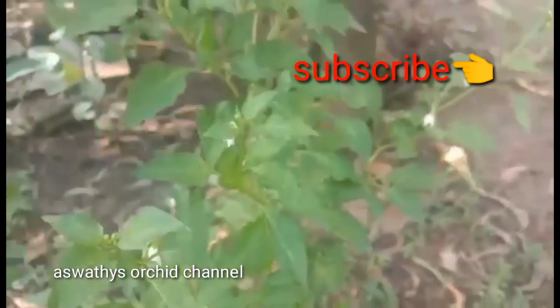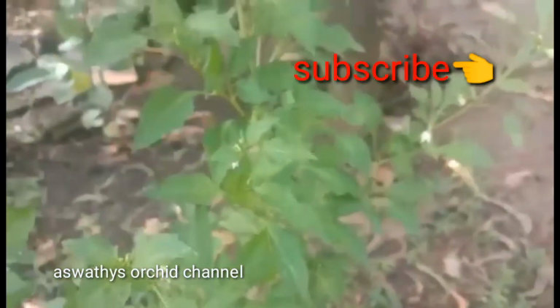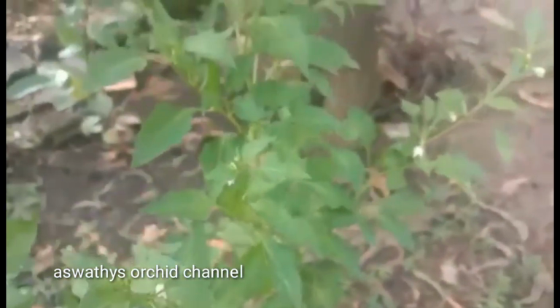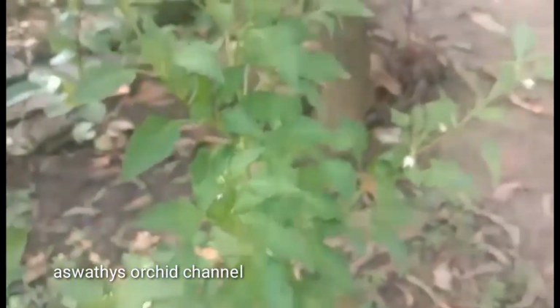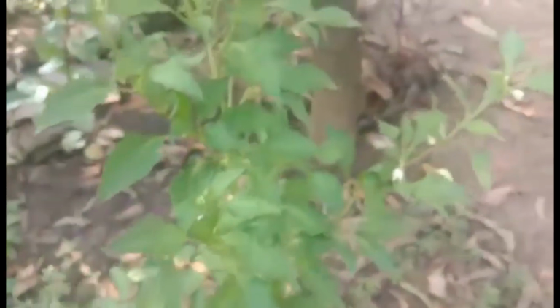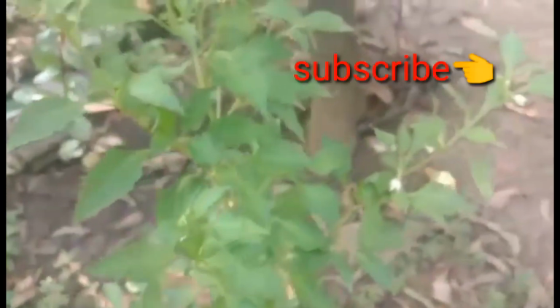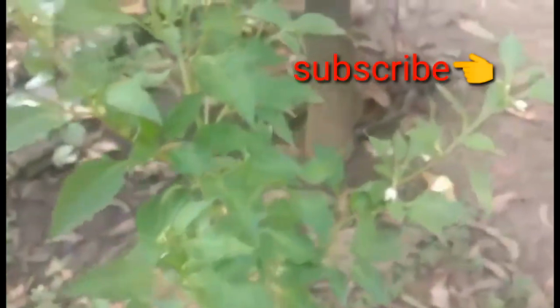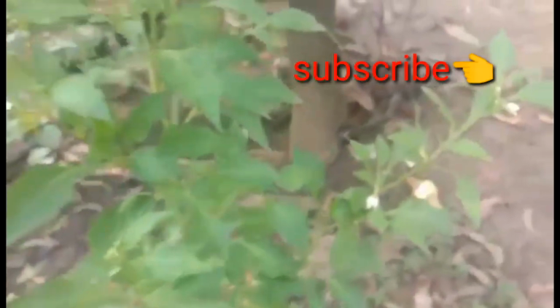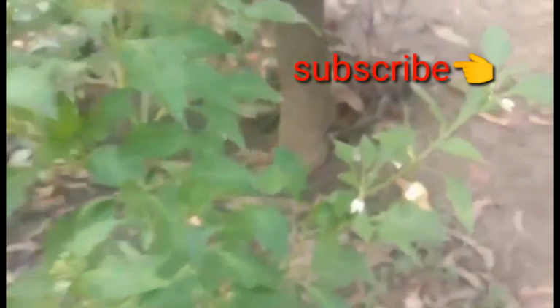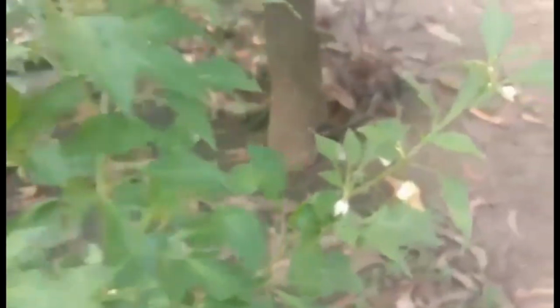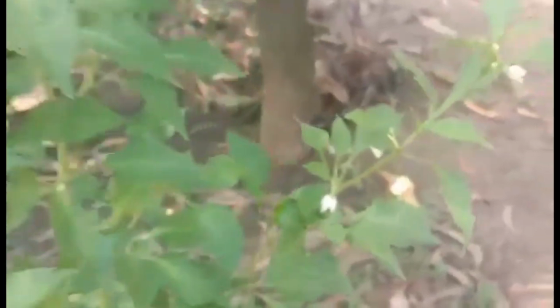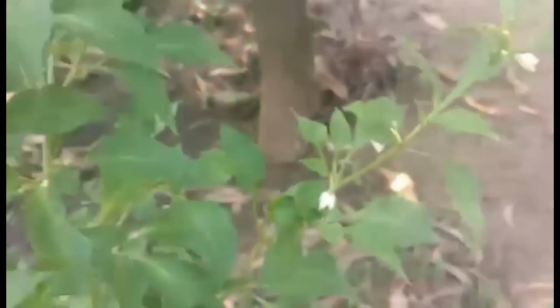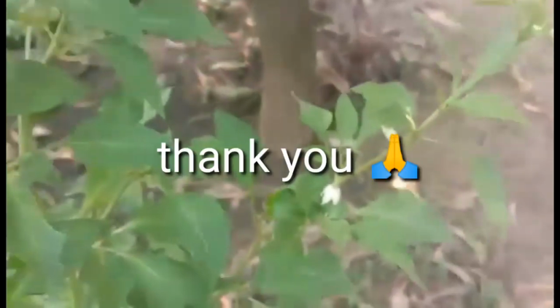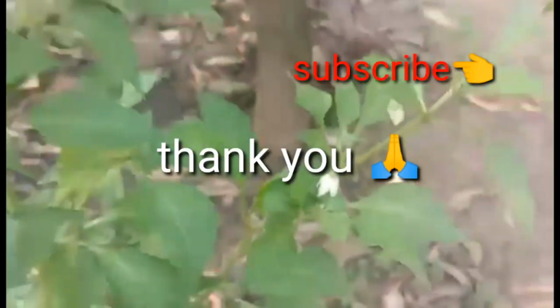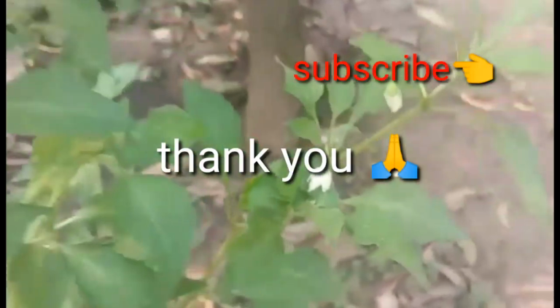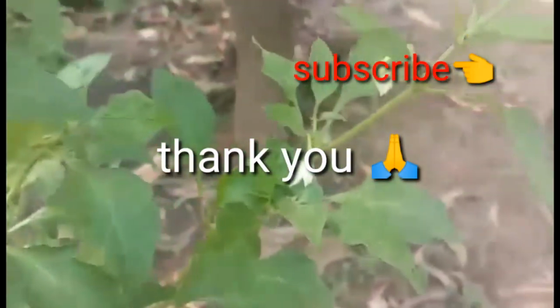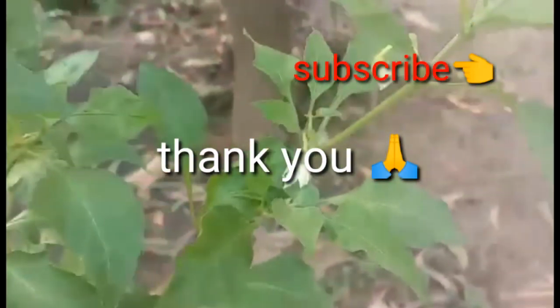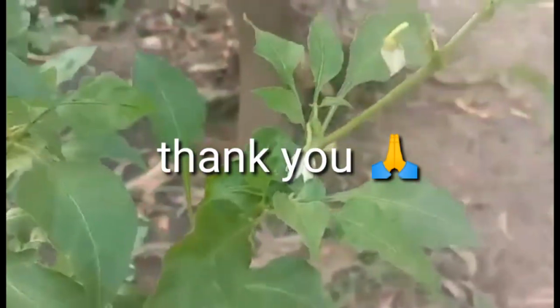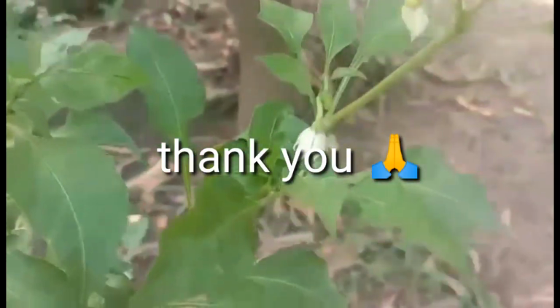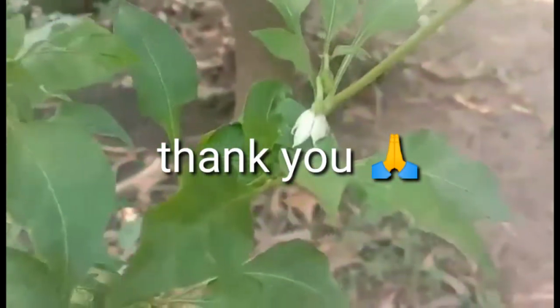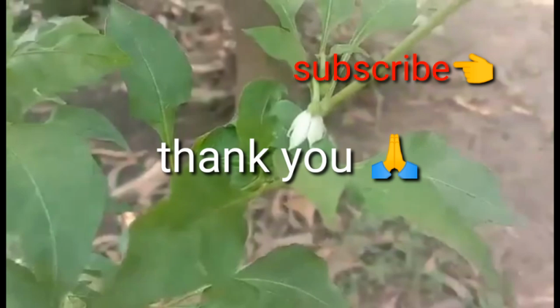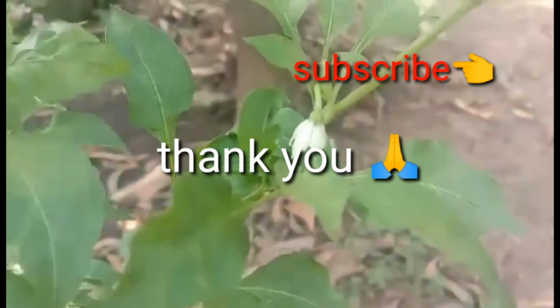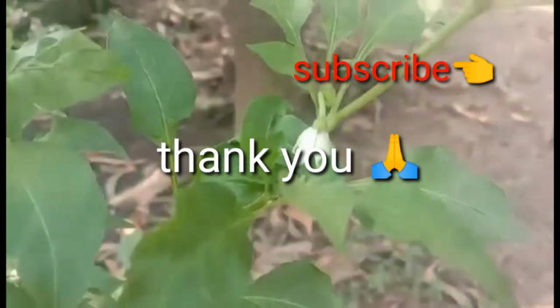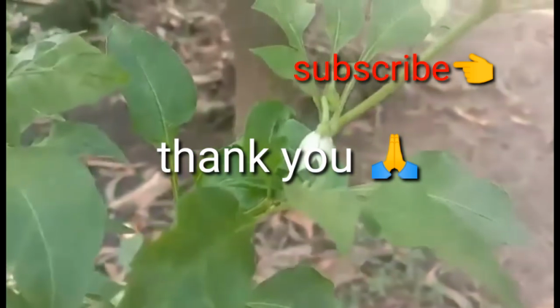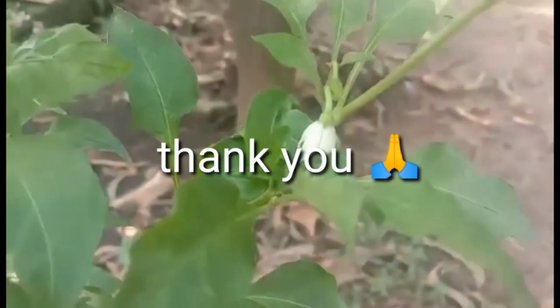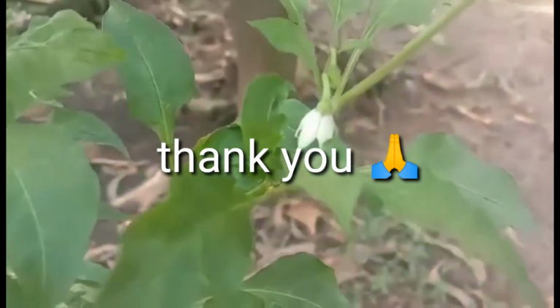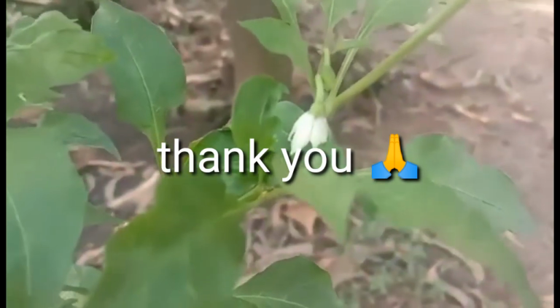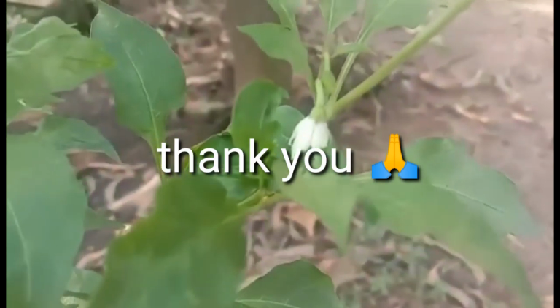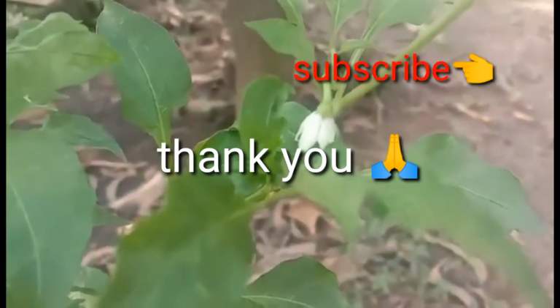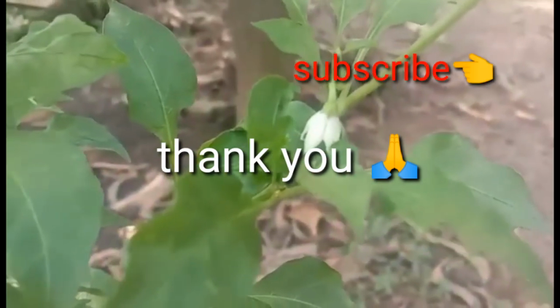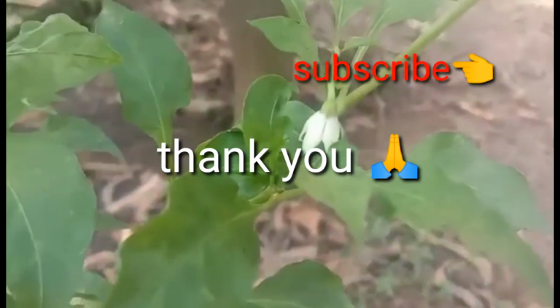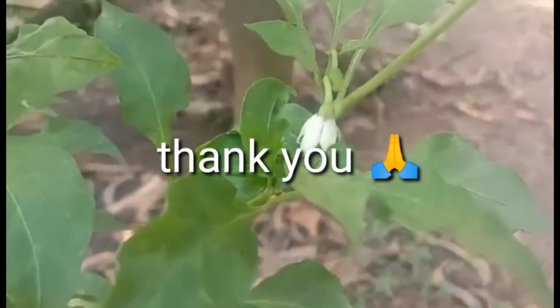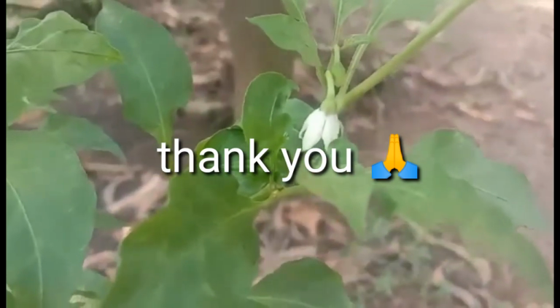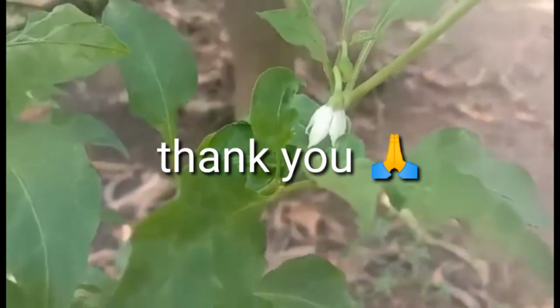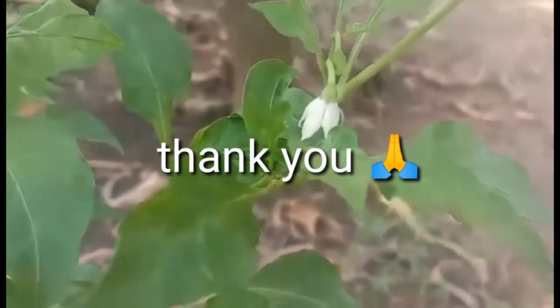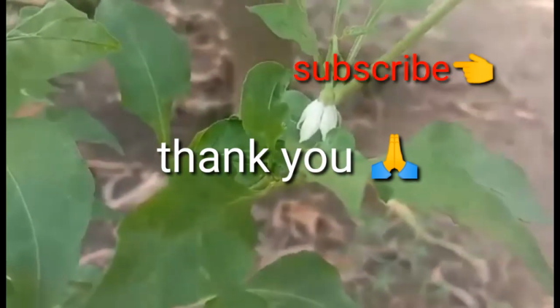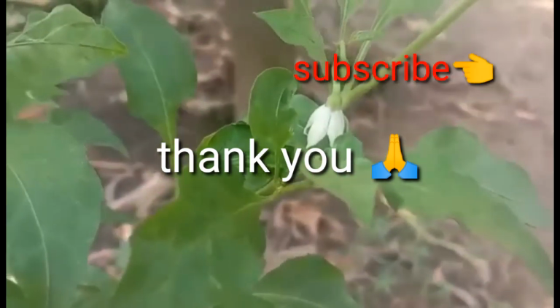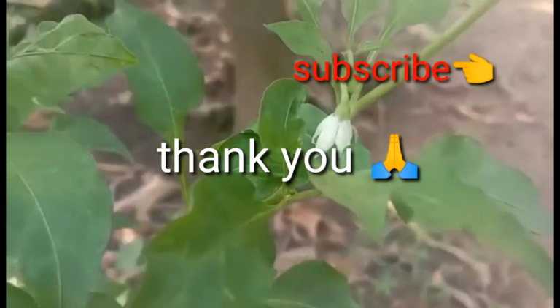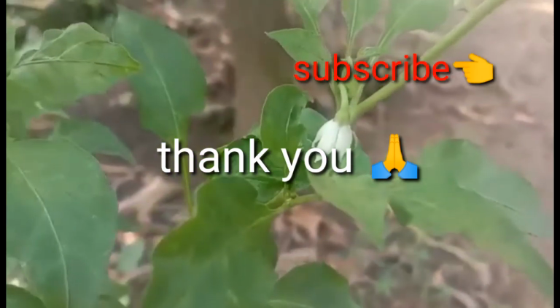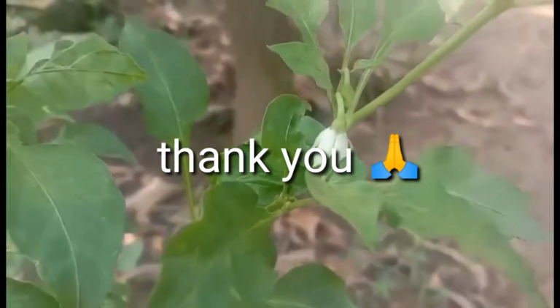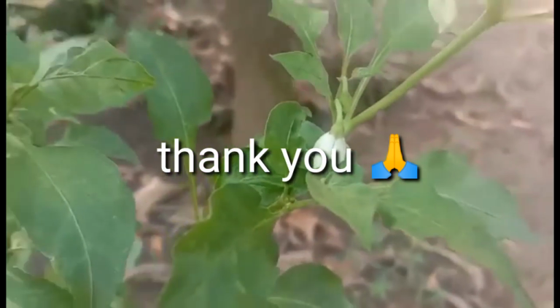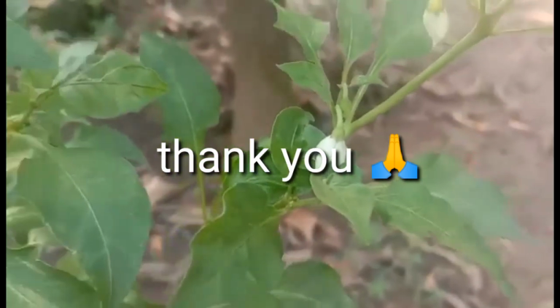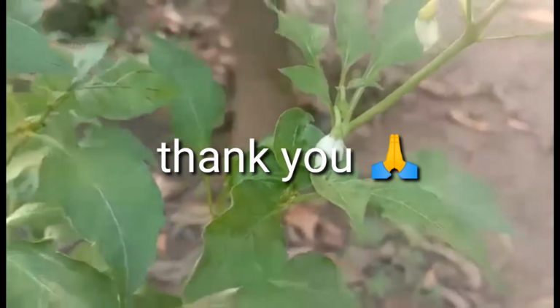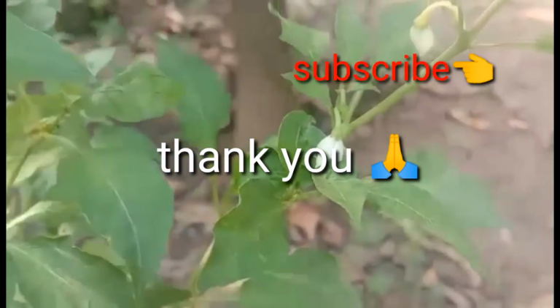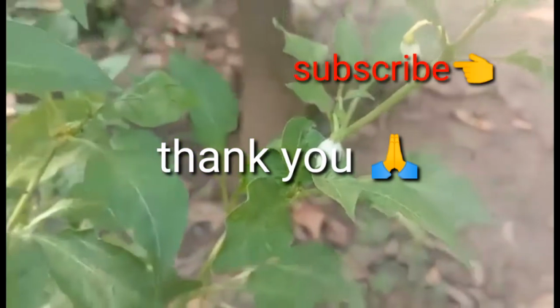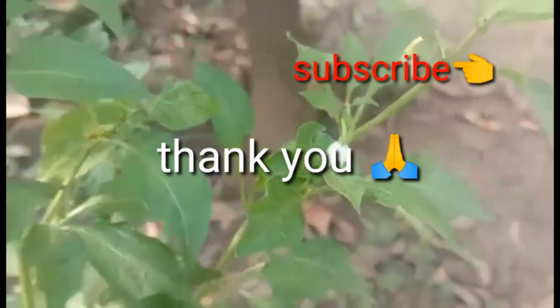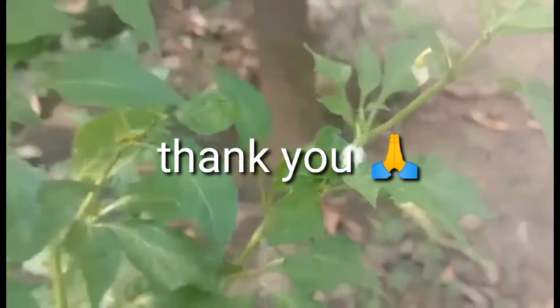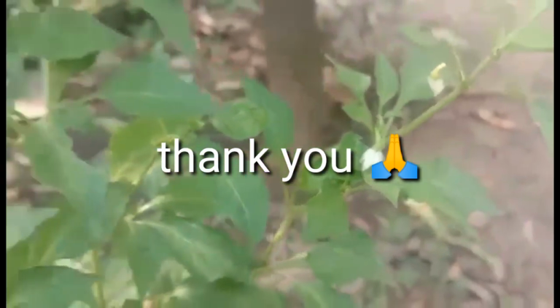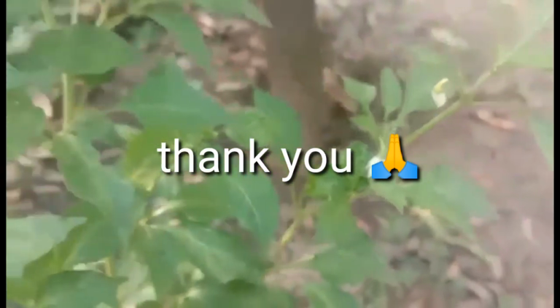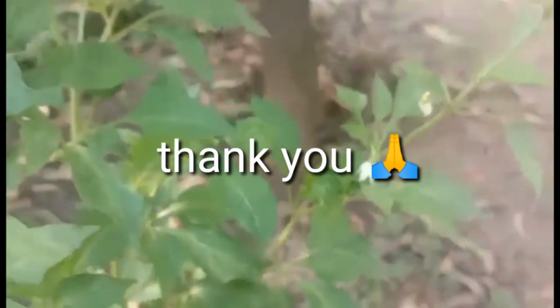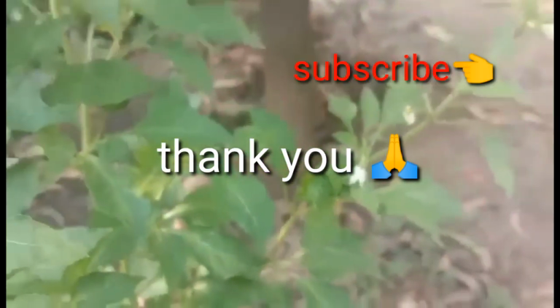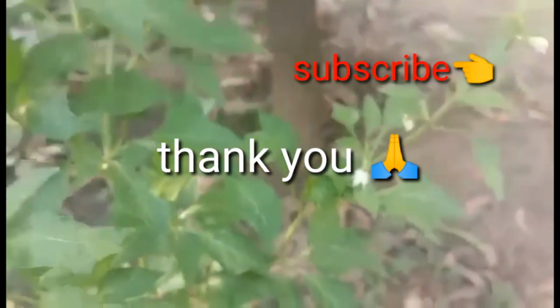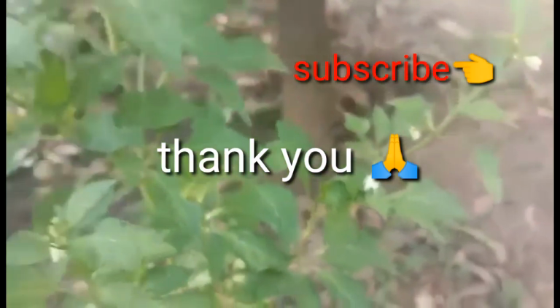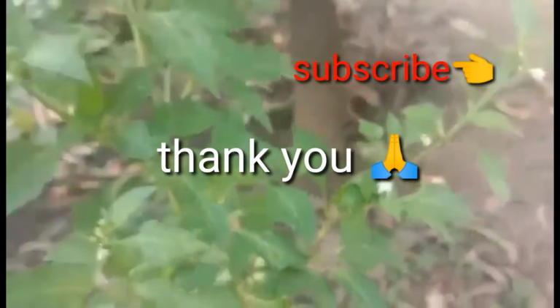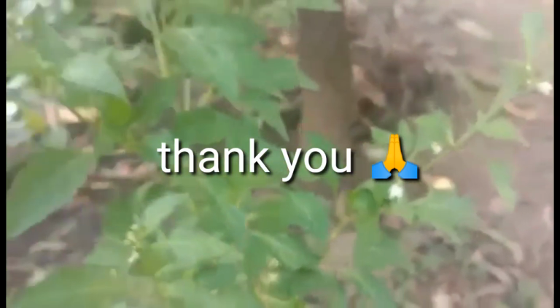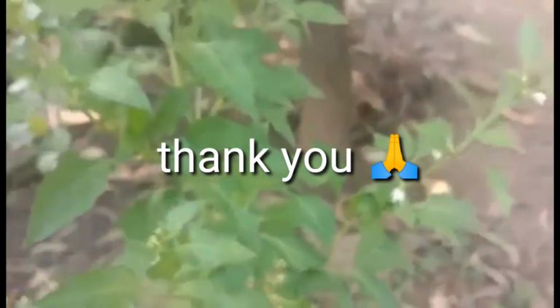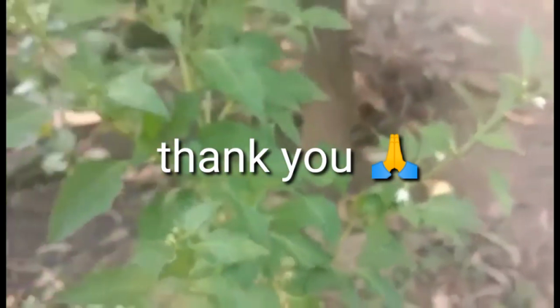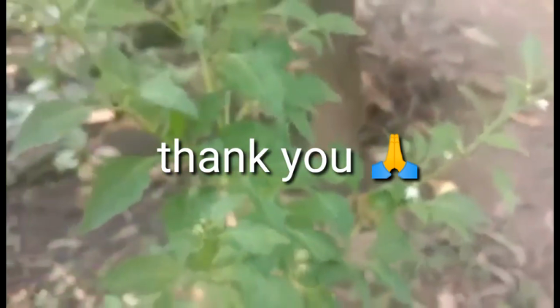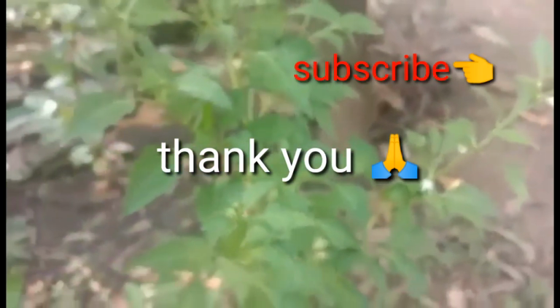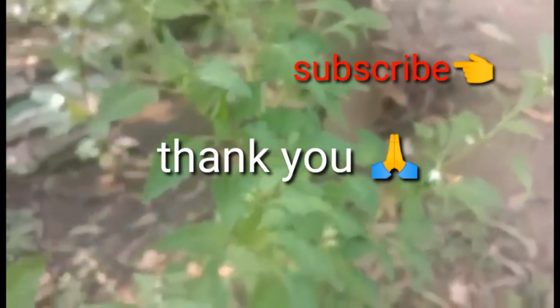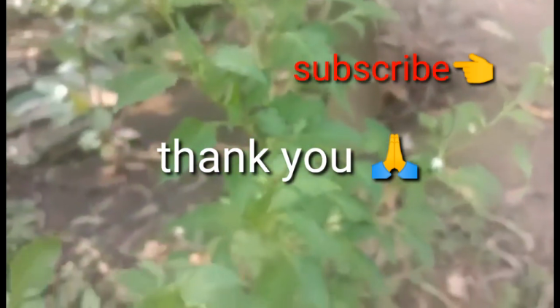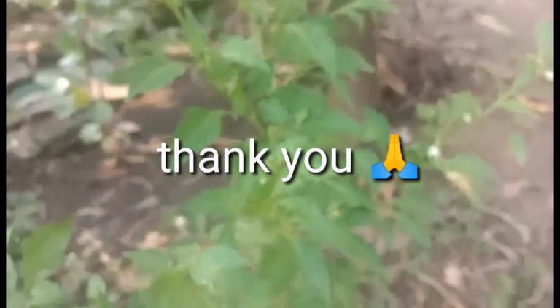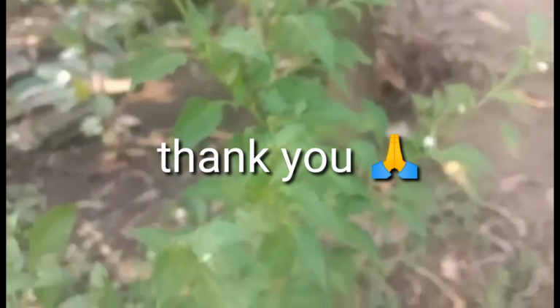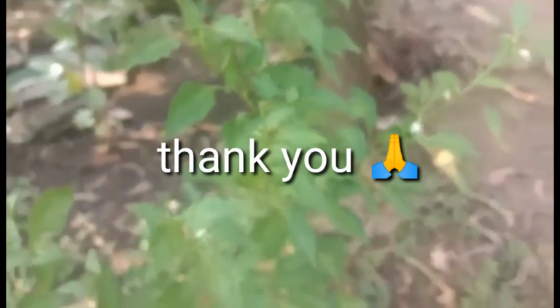If you have a link below, please subscribe. If you like this video, please like this video. Thank you.